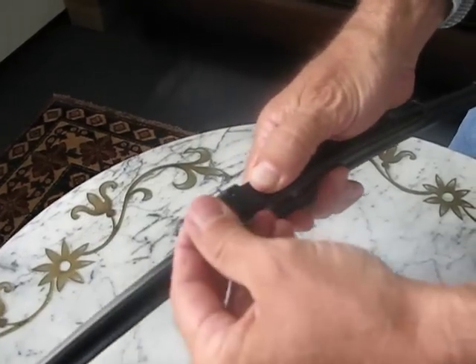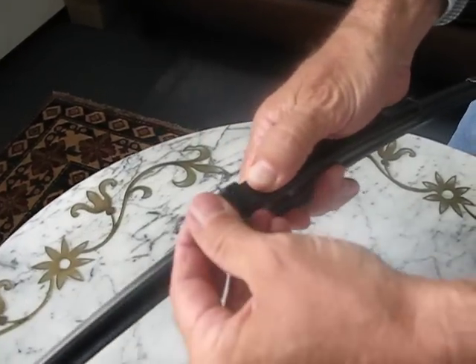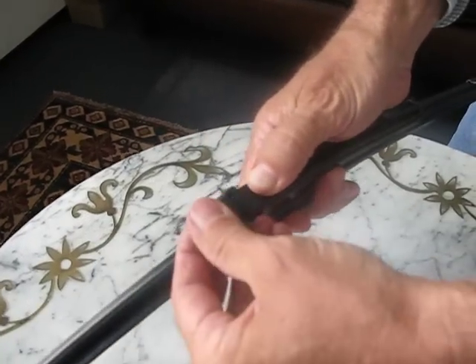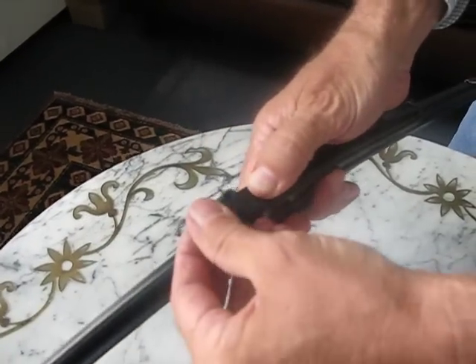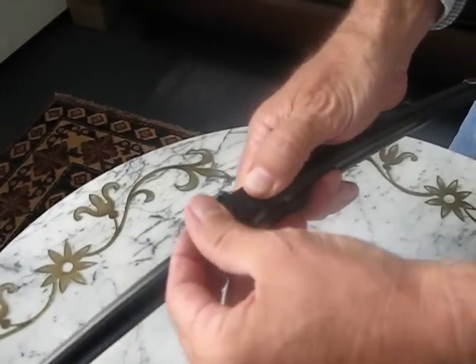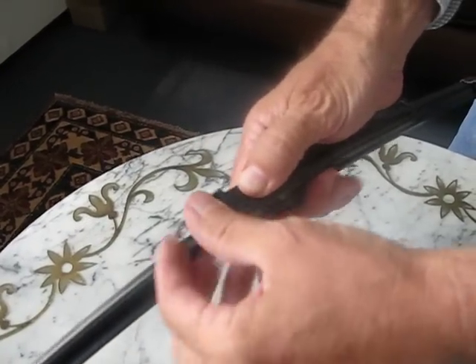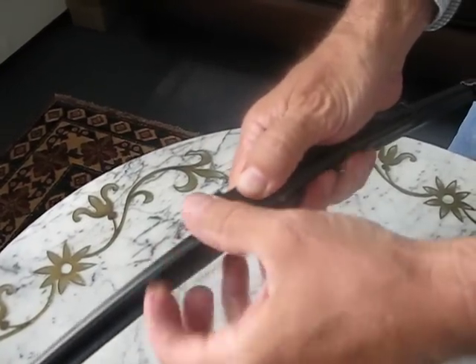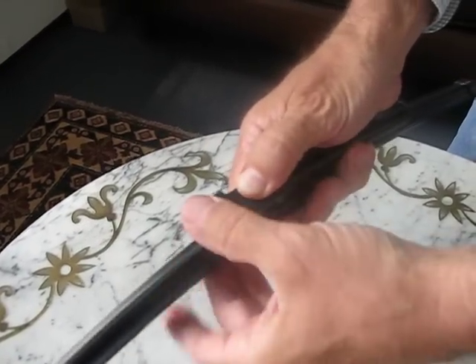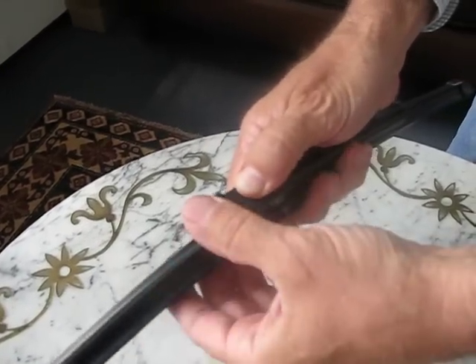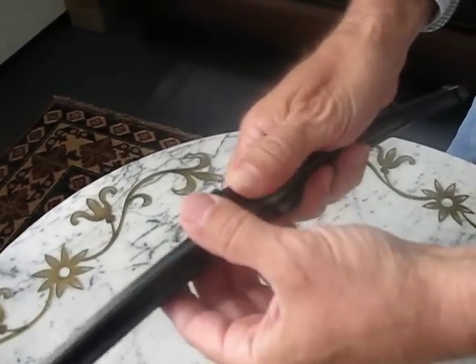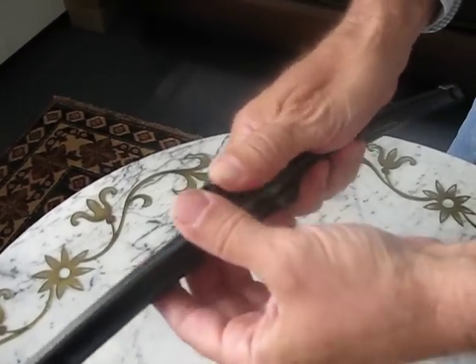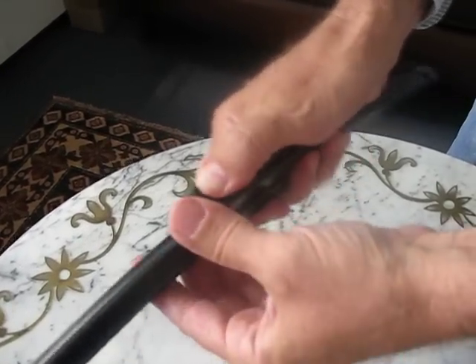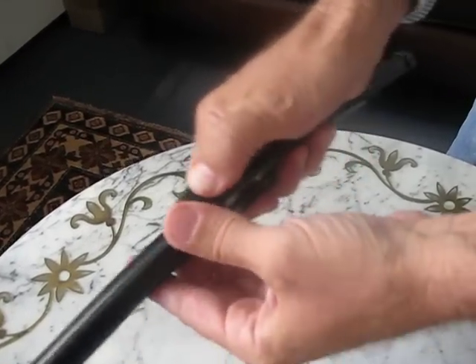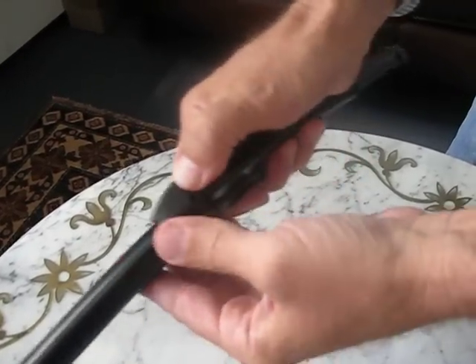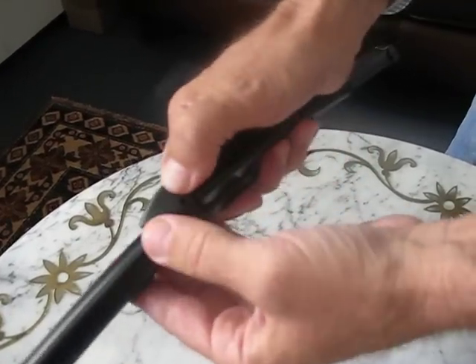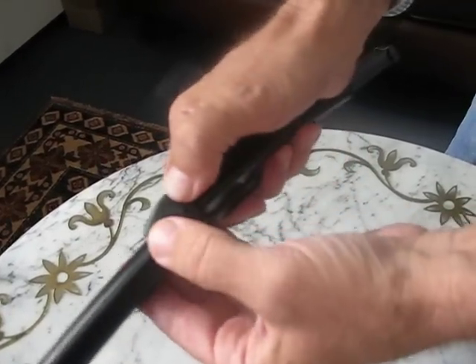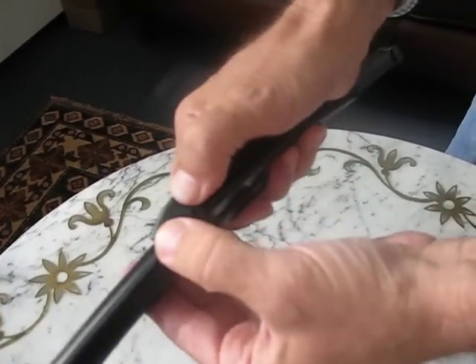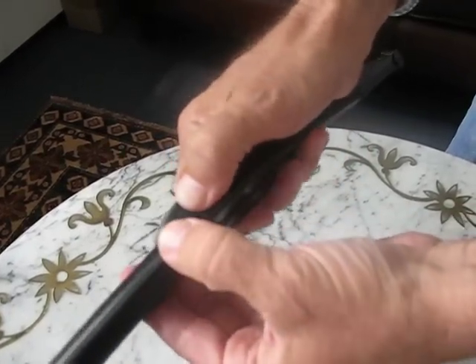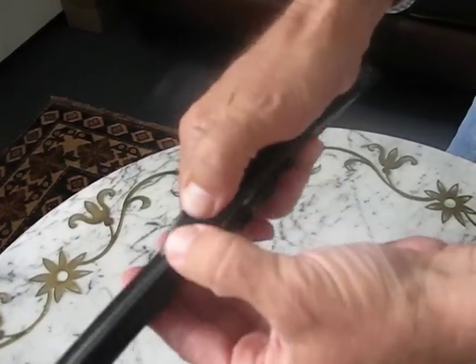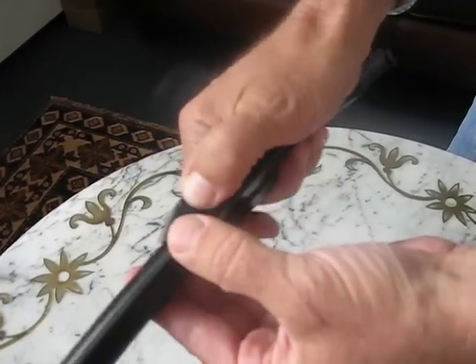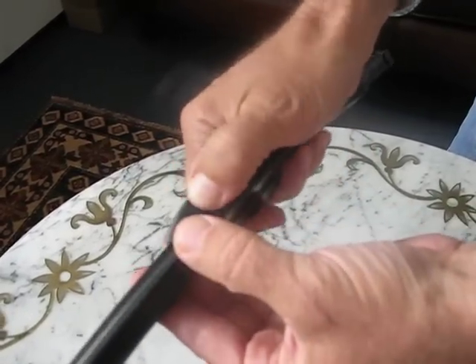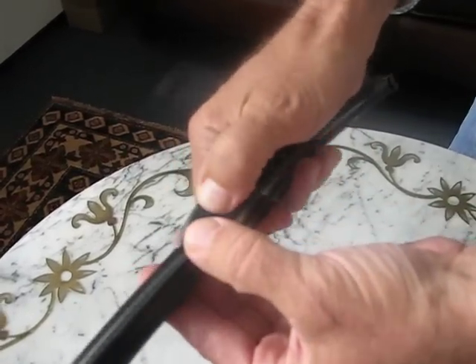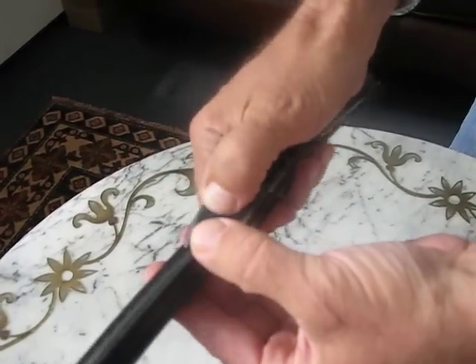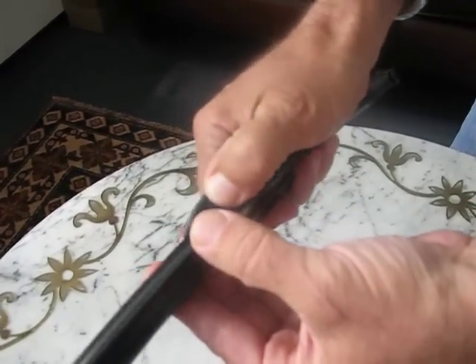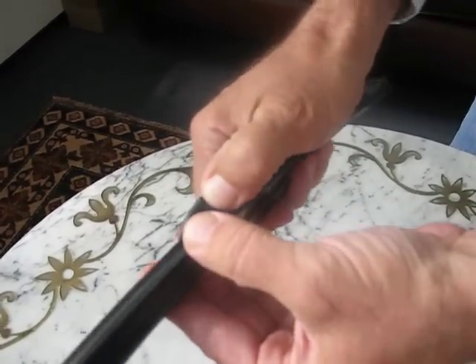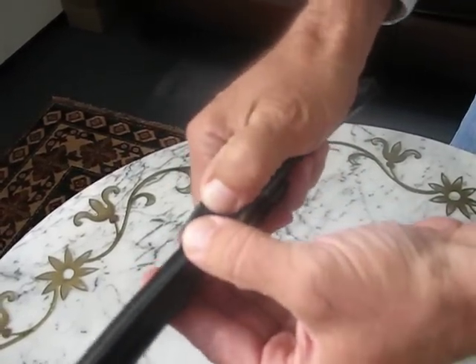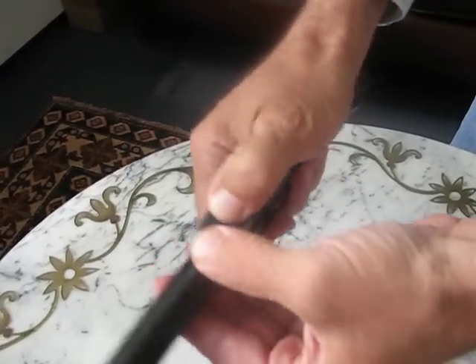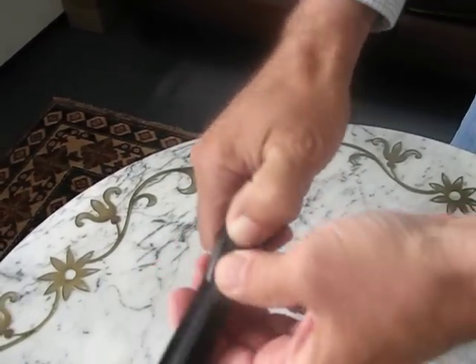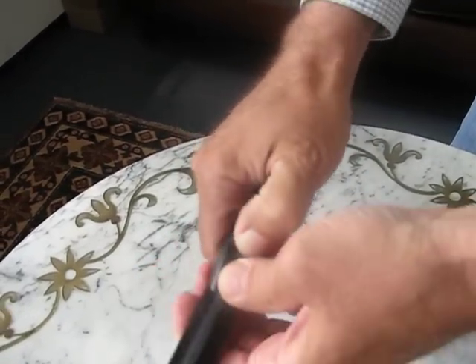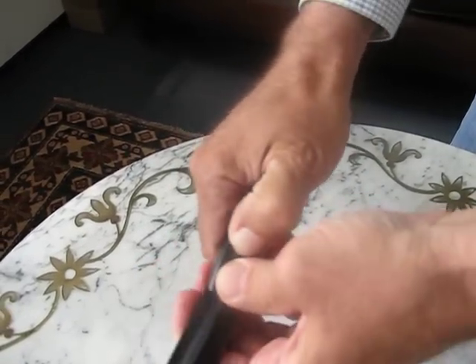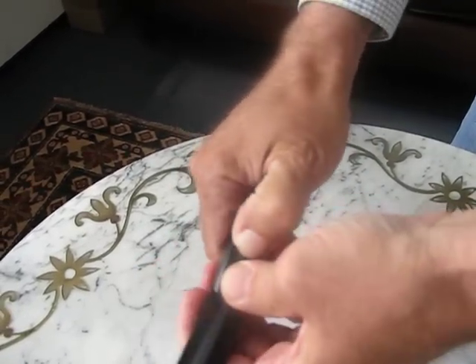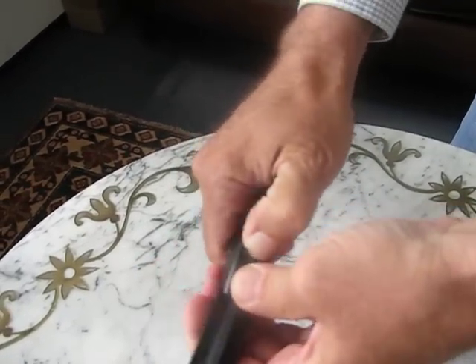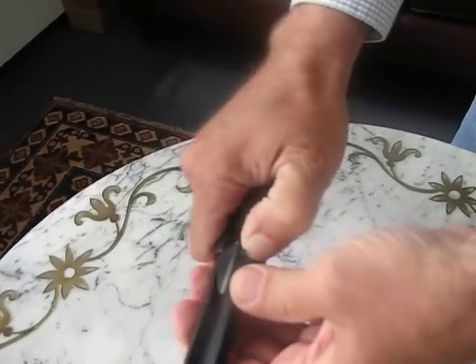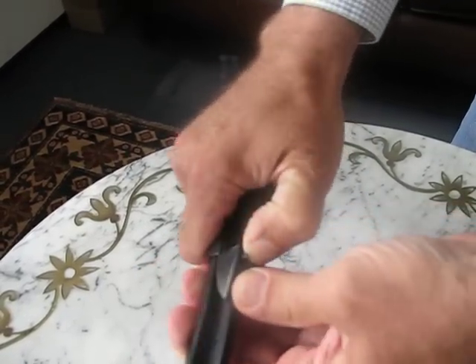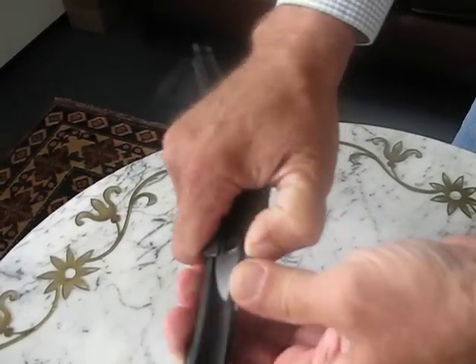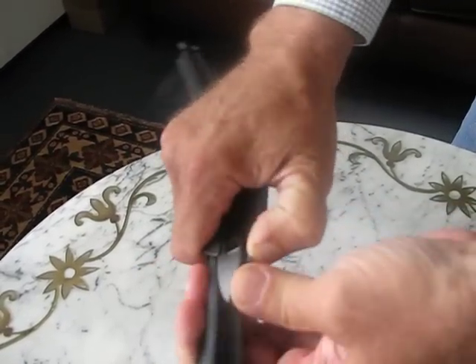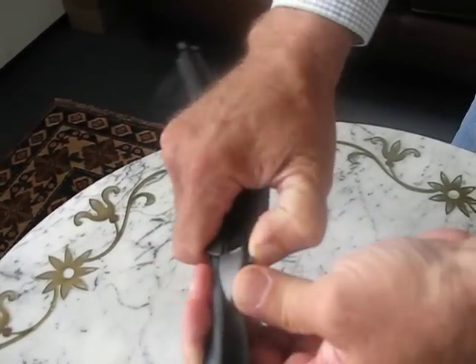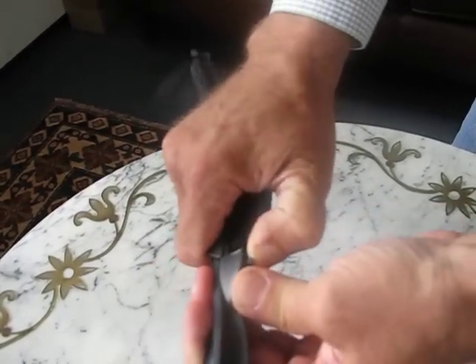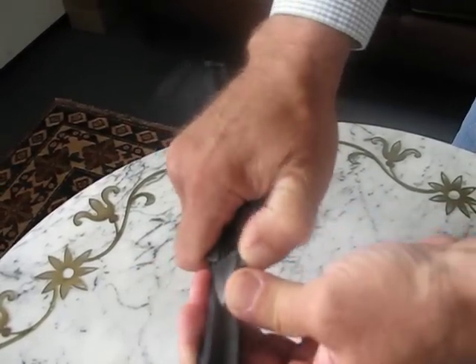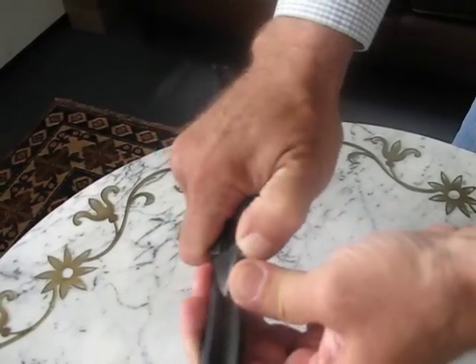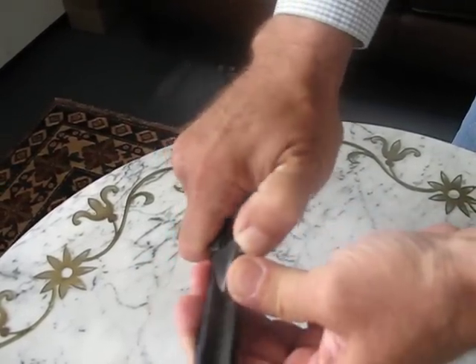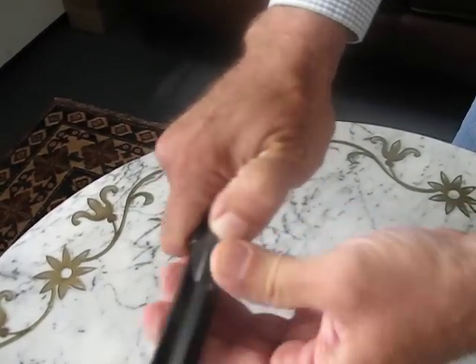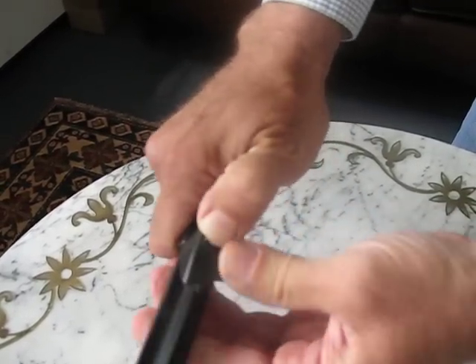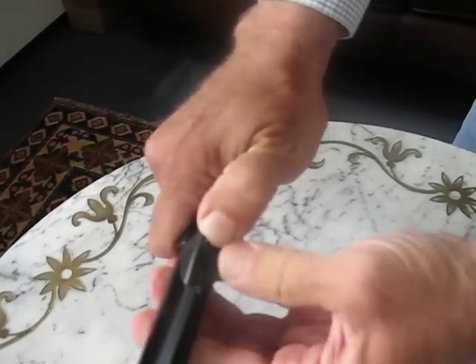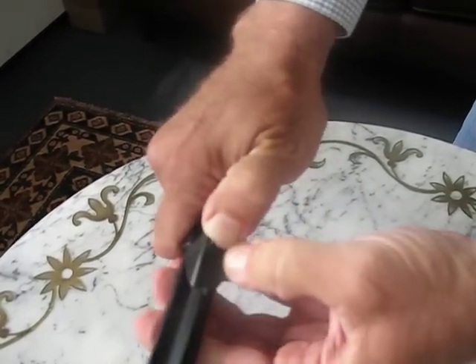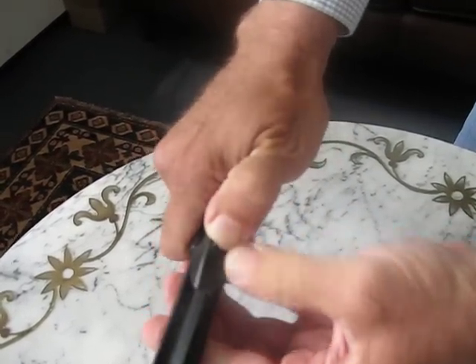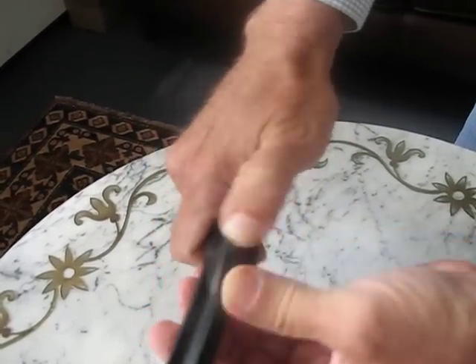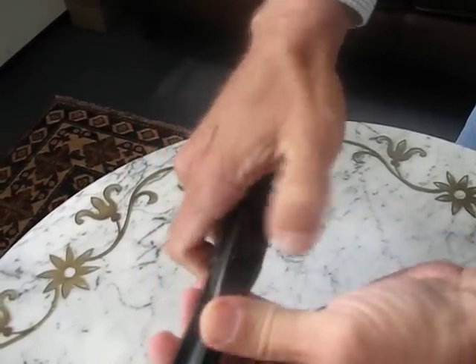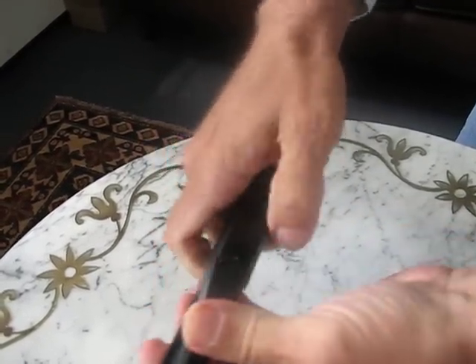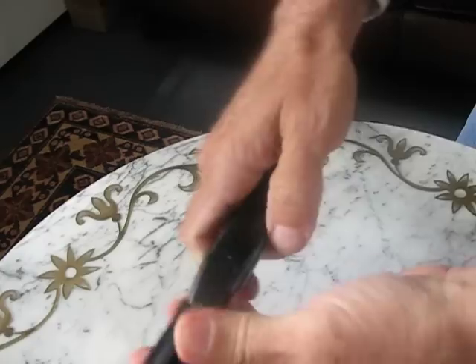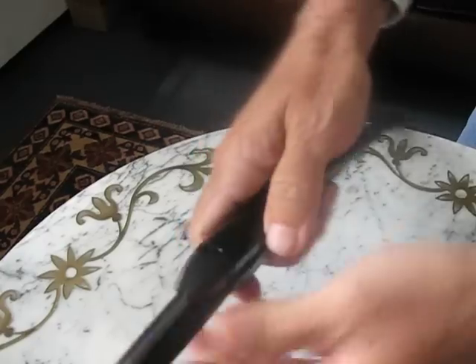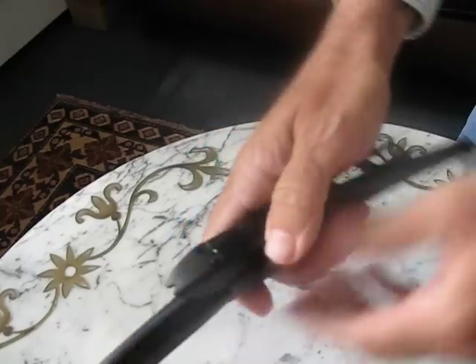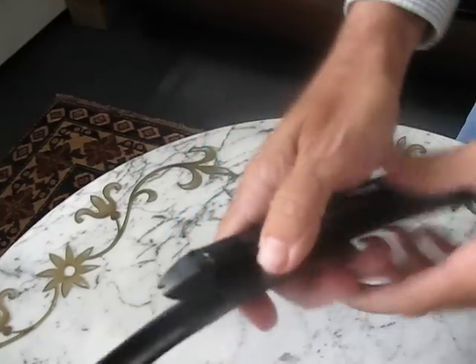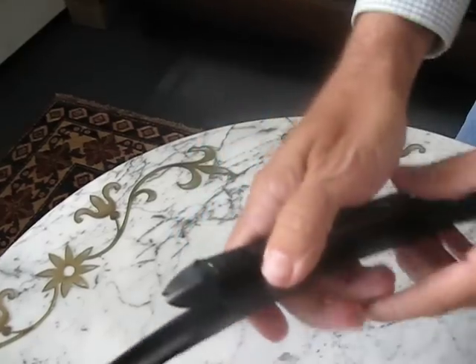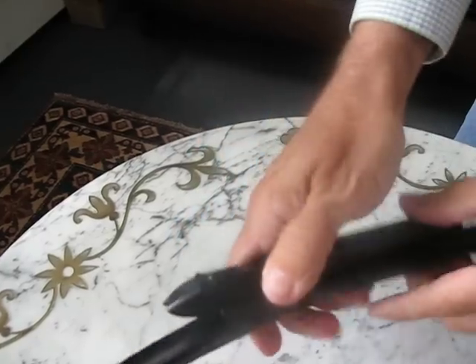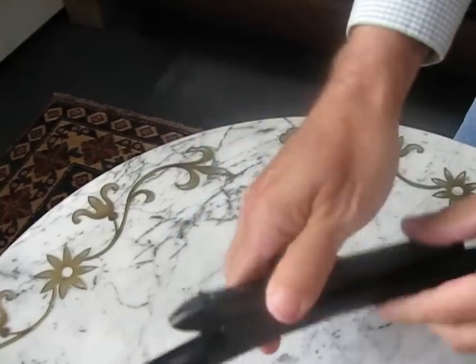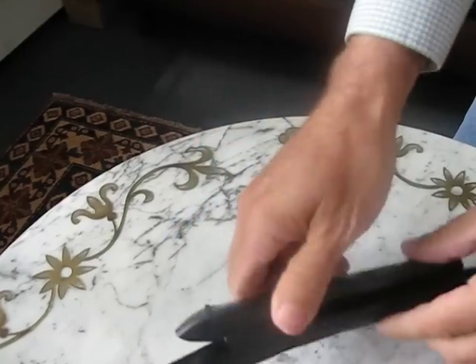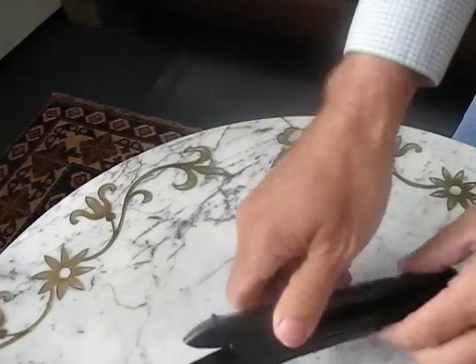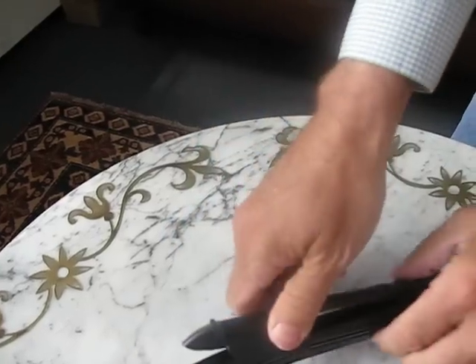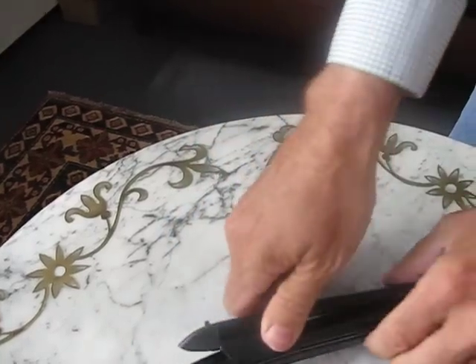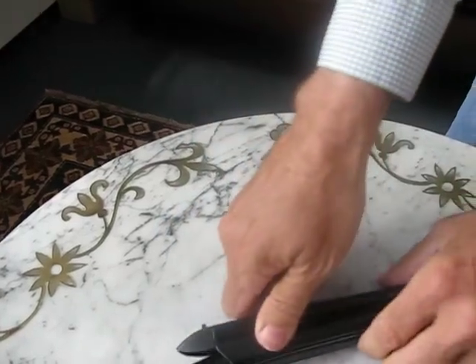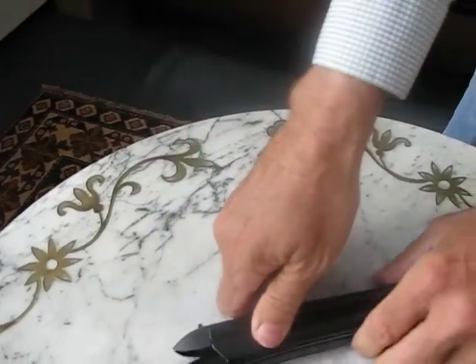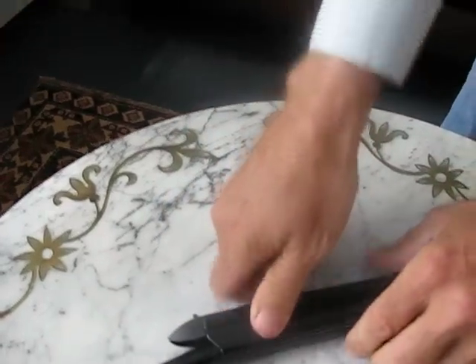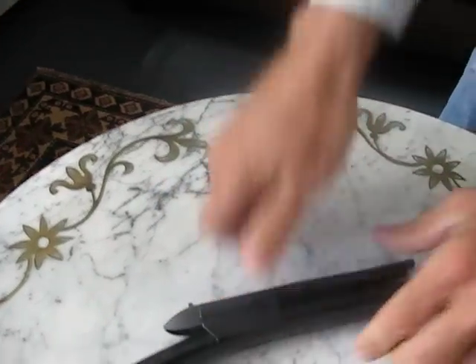Take the nose piece back in, press it firmly in place till it clicks and locks, and you're done.